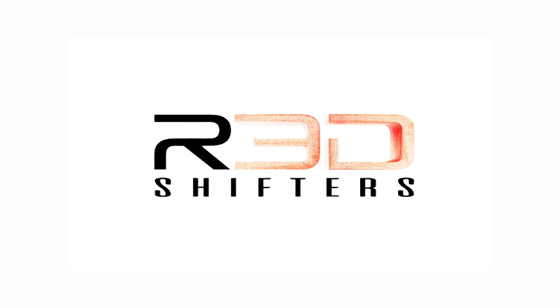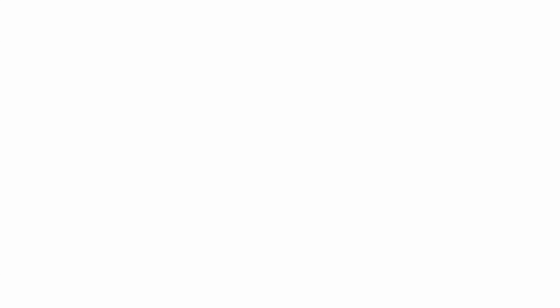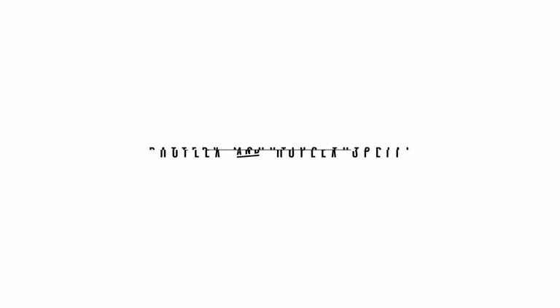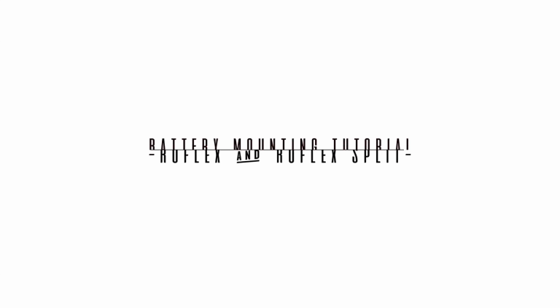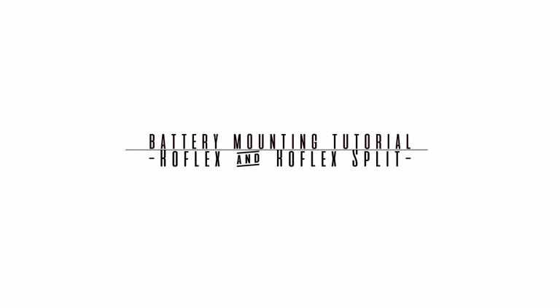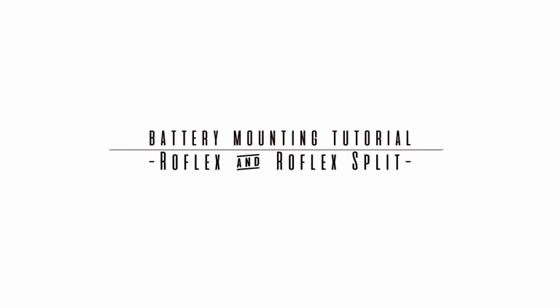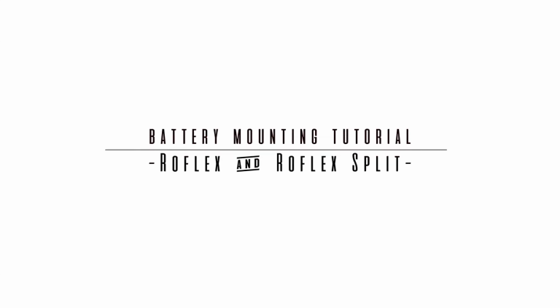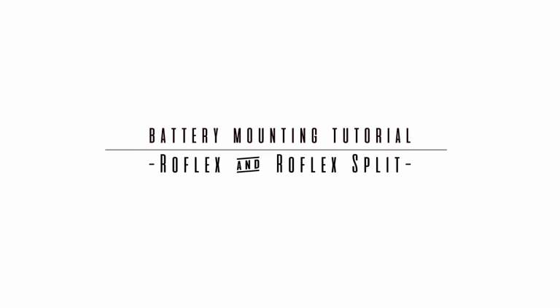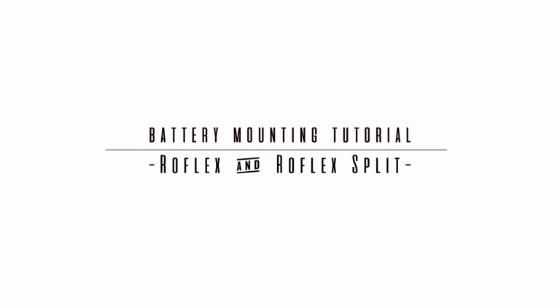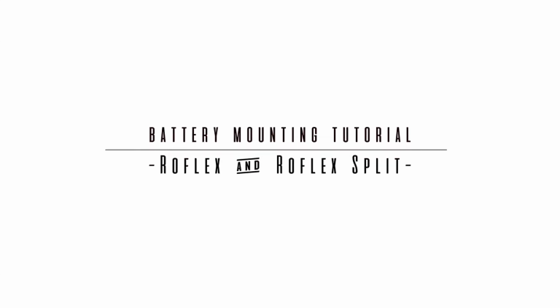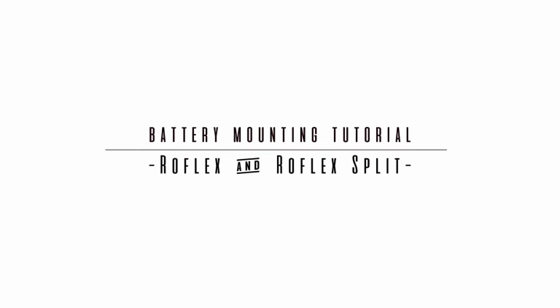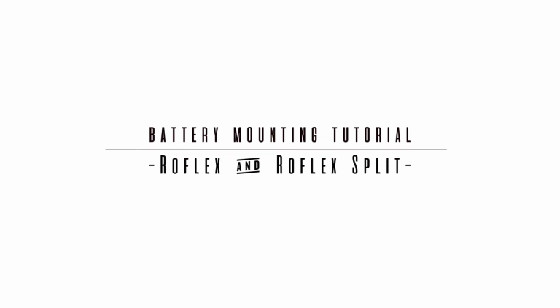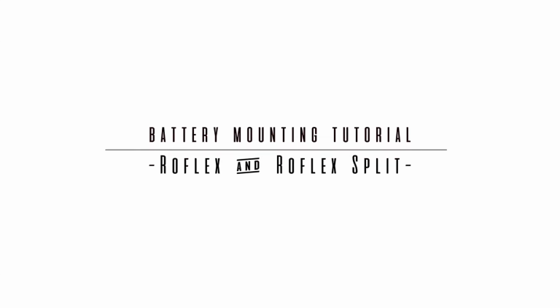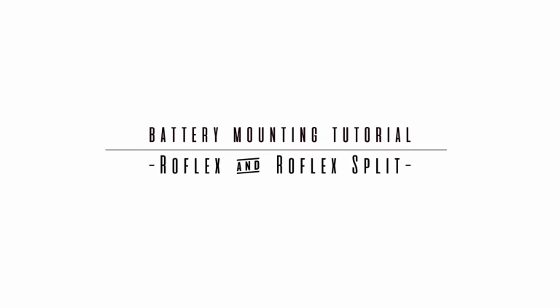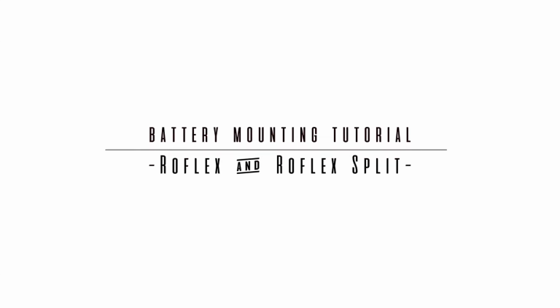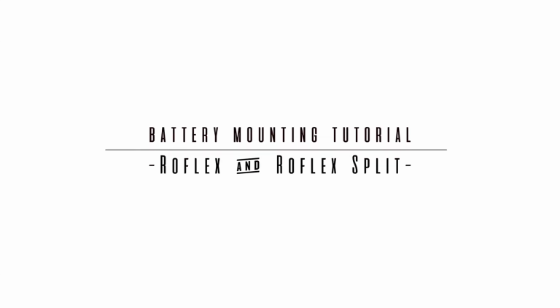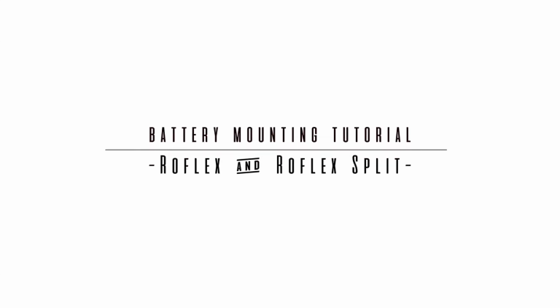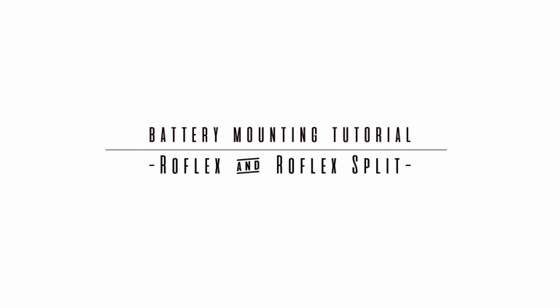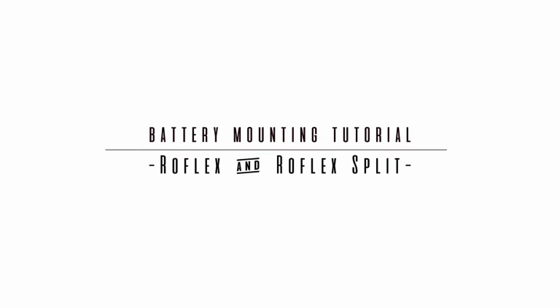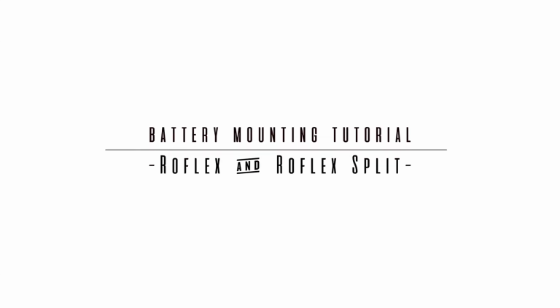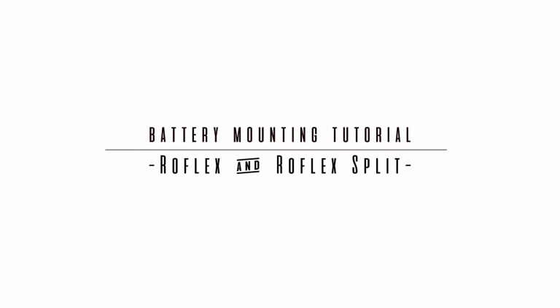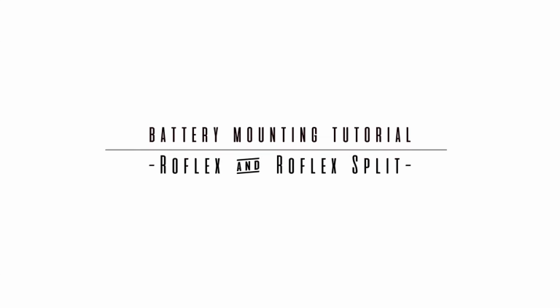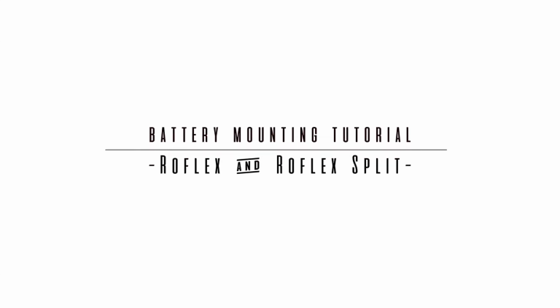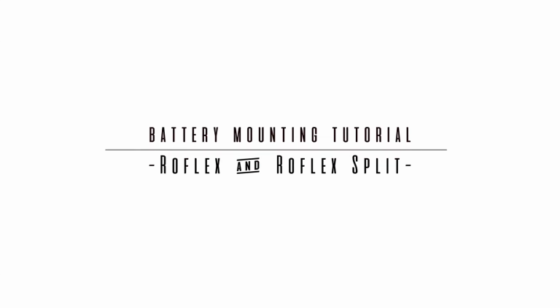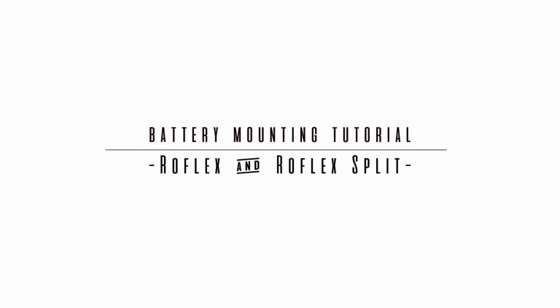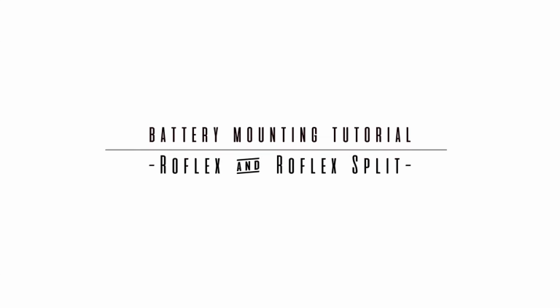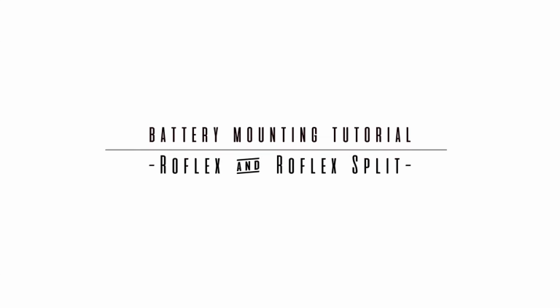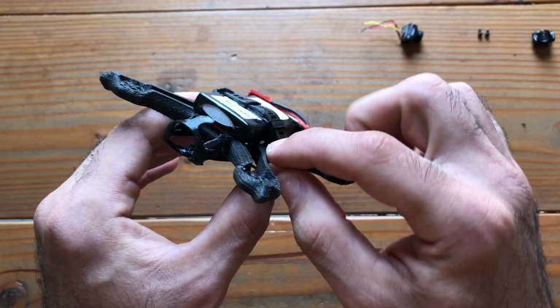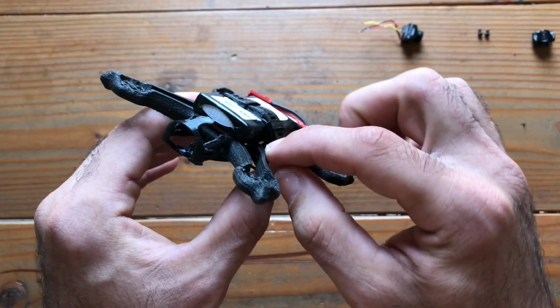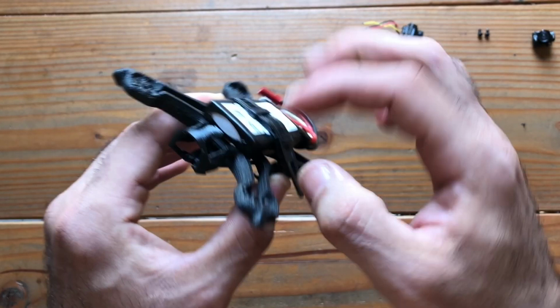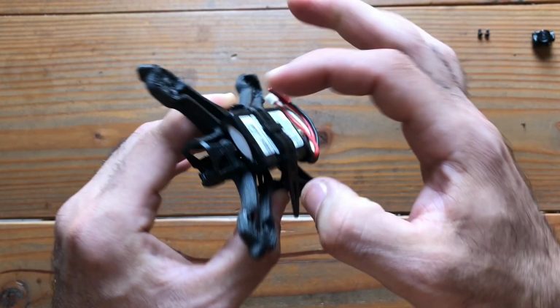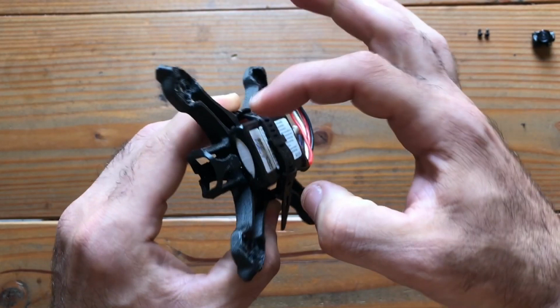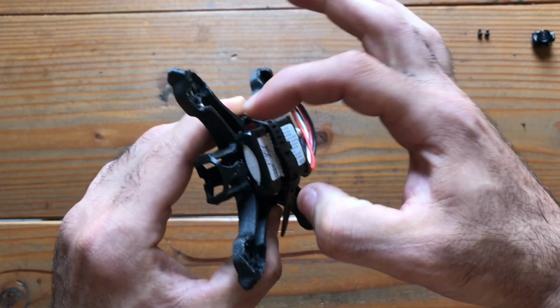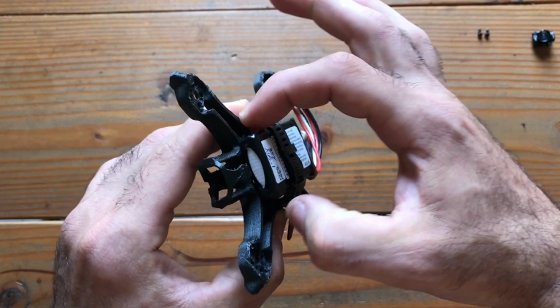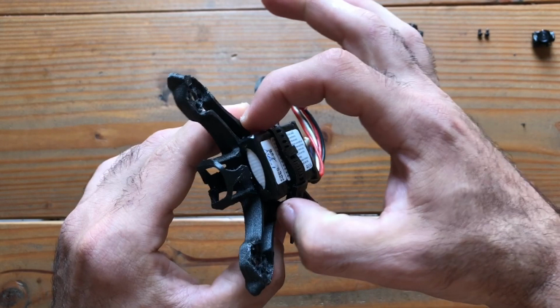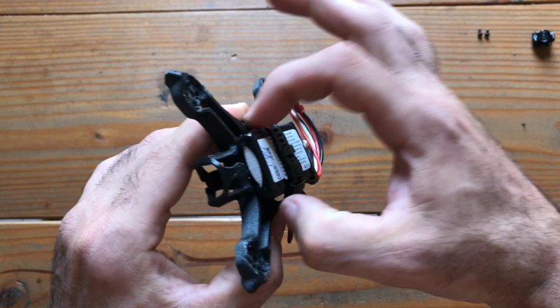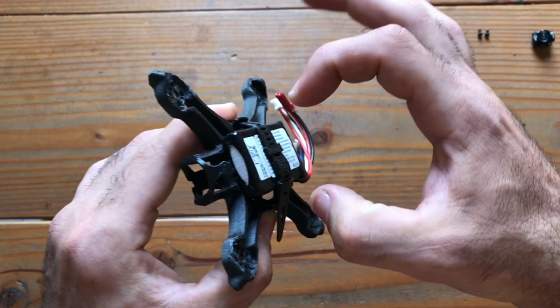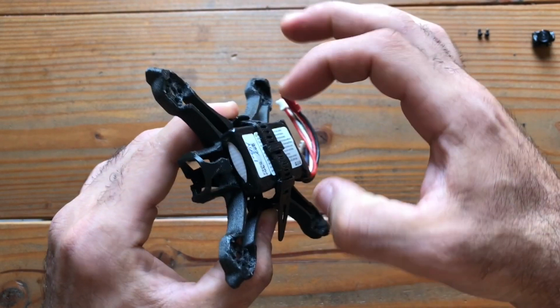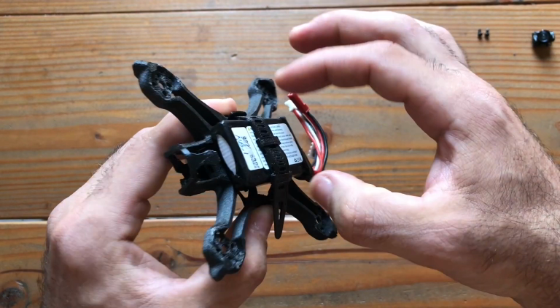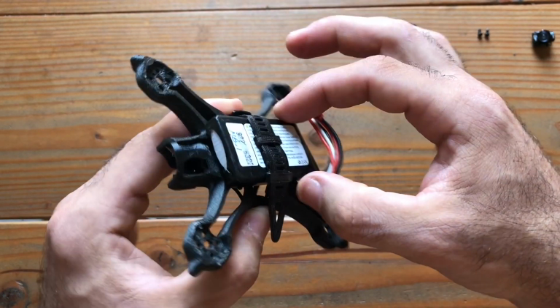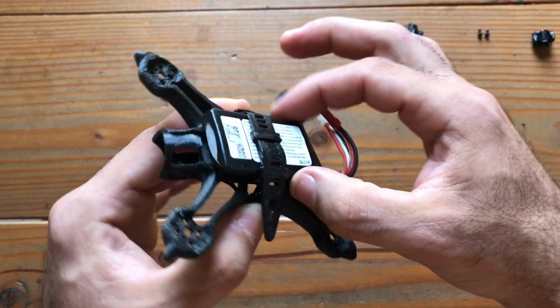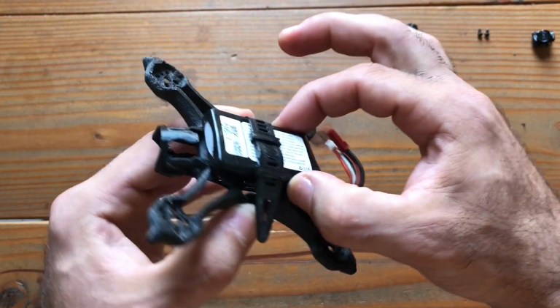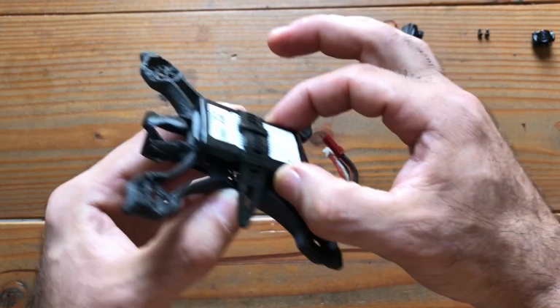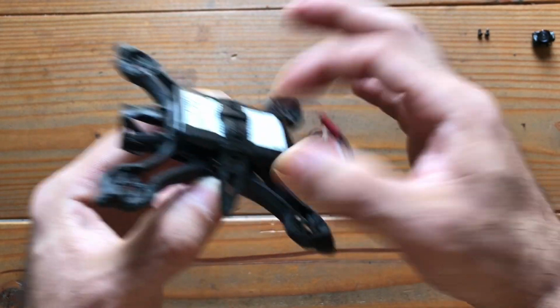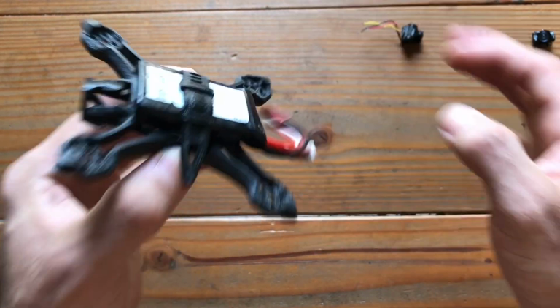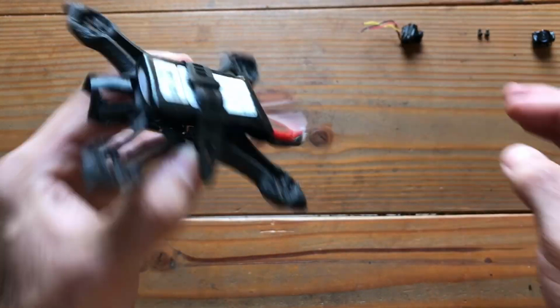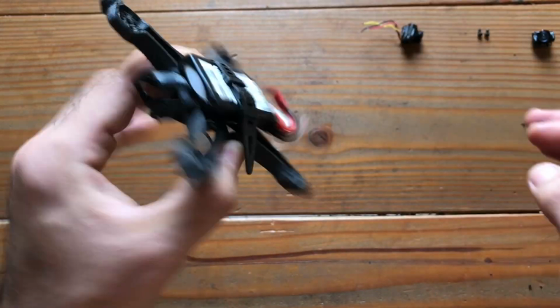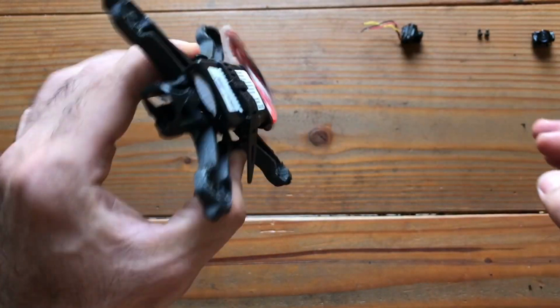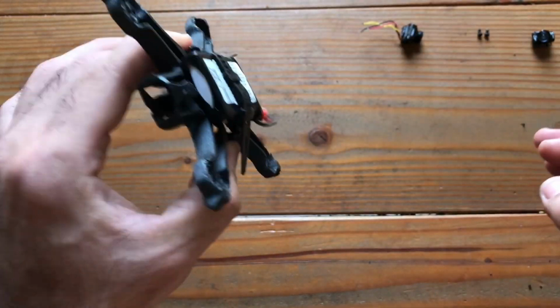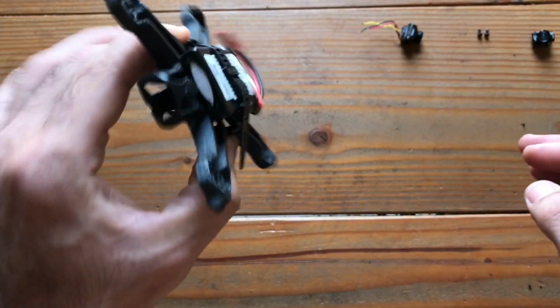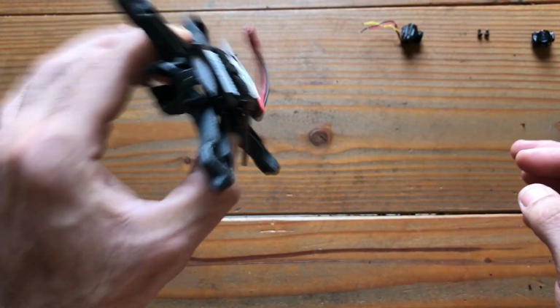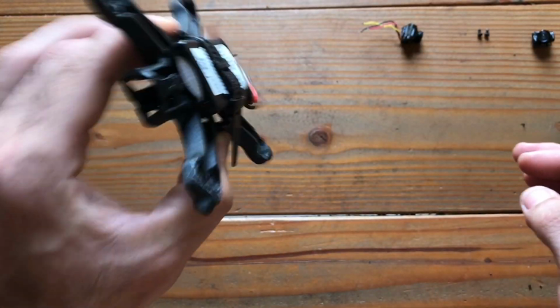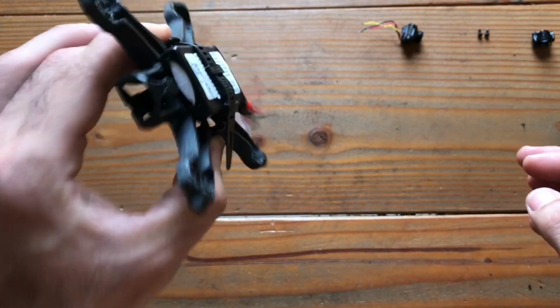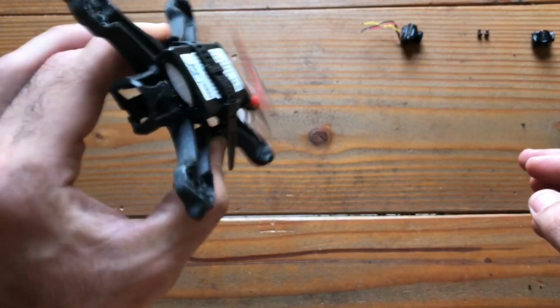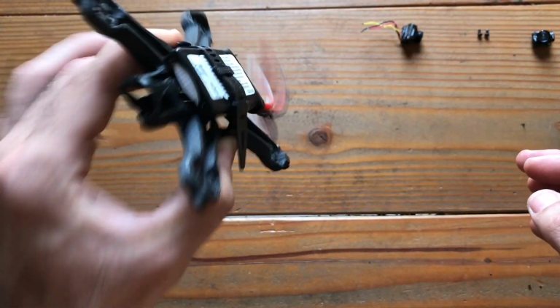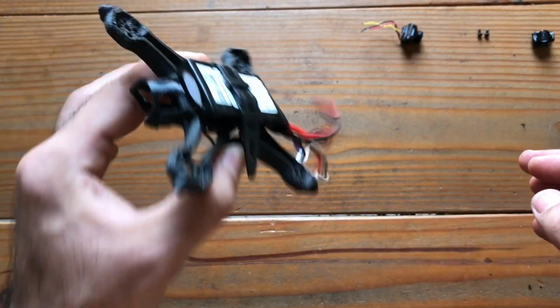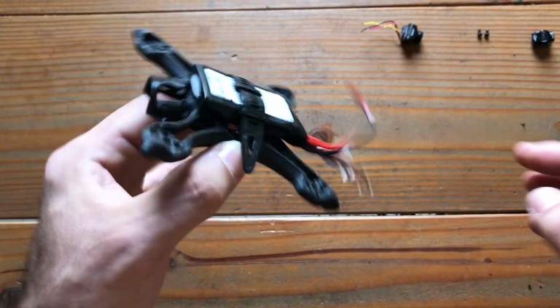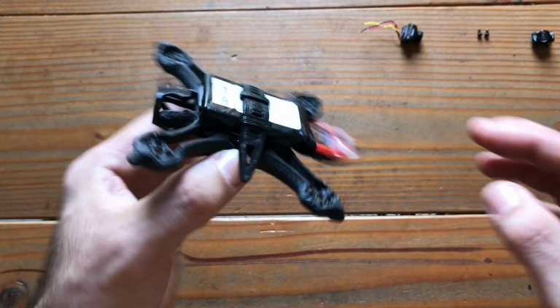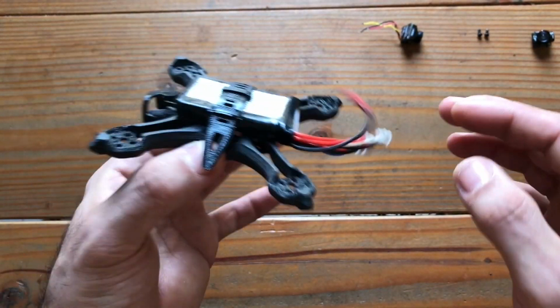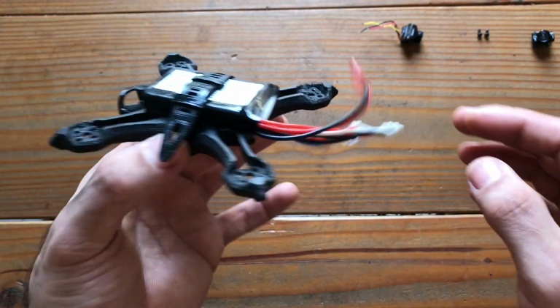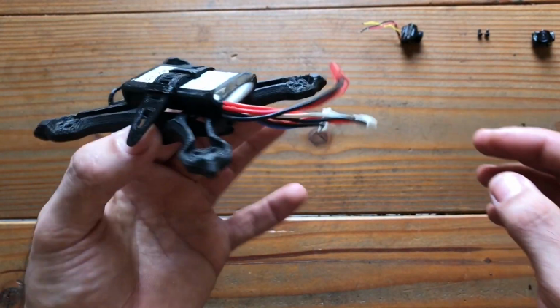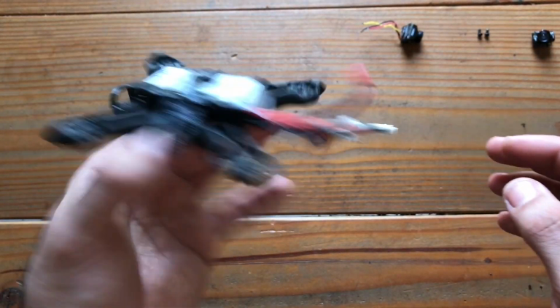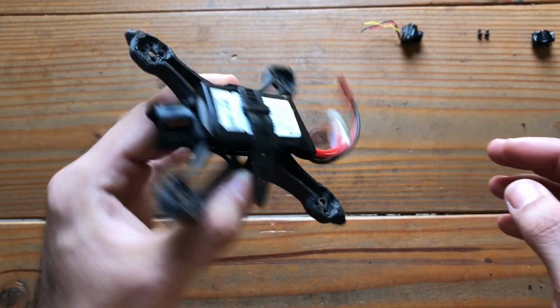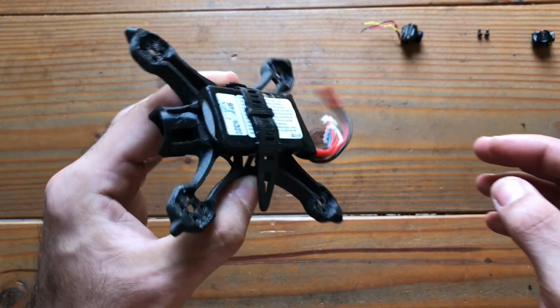The next thing we want to talk about is the straps. These parts stretch so the battery is firmly secured and it's not going anywhere.